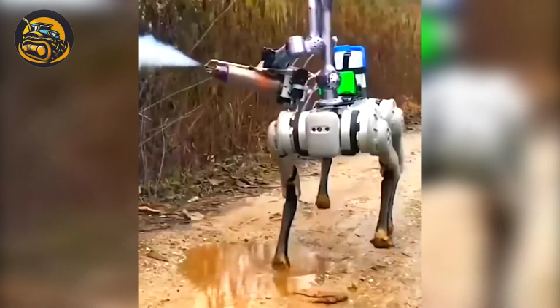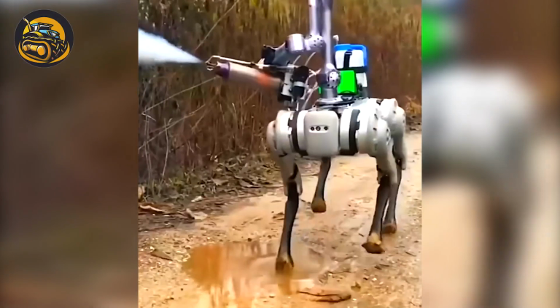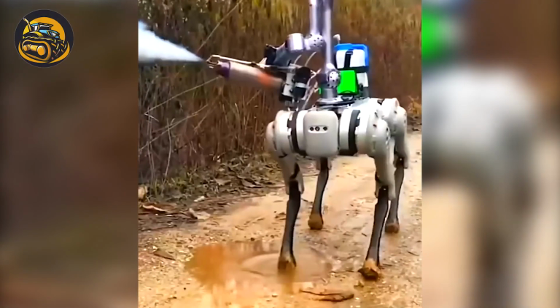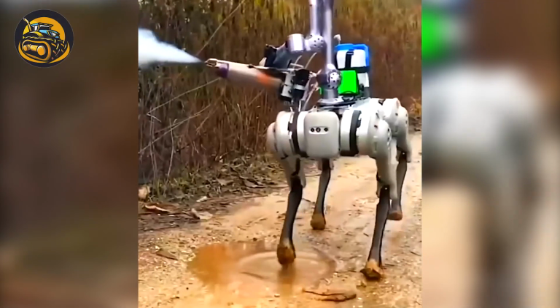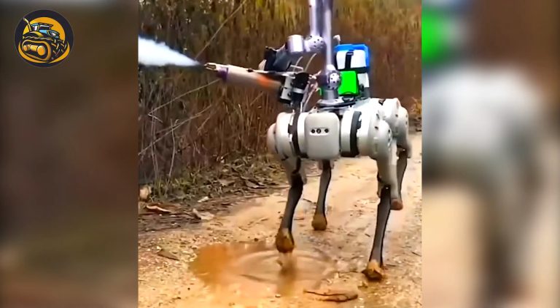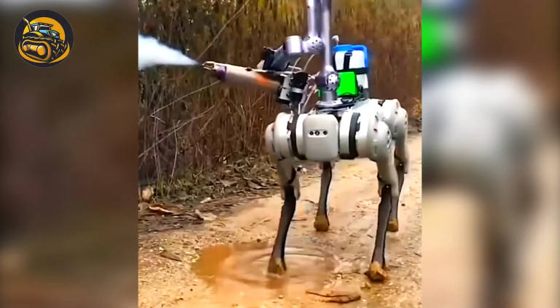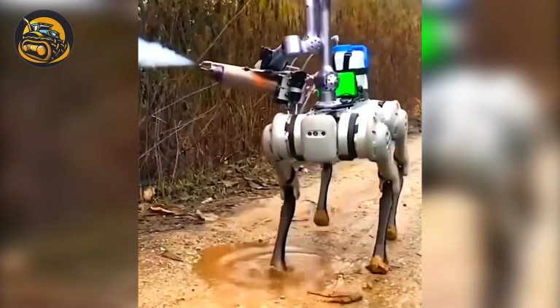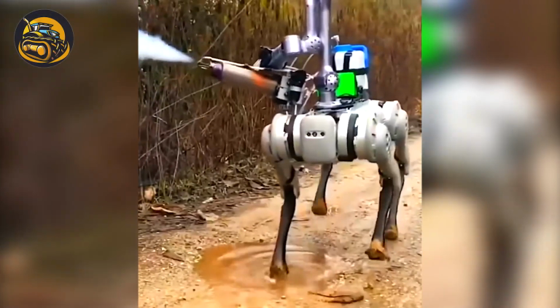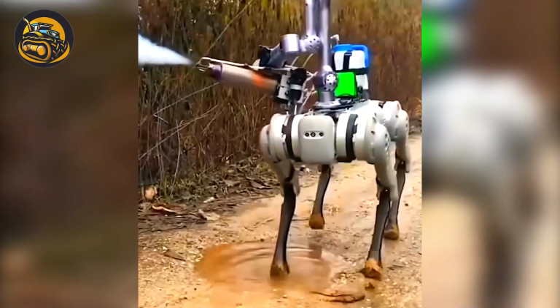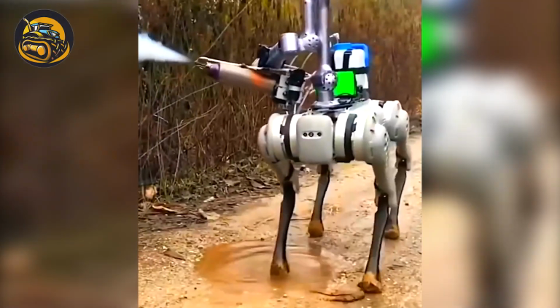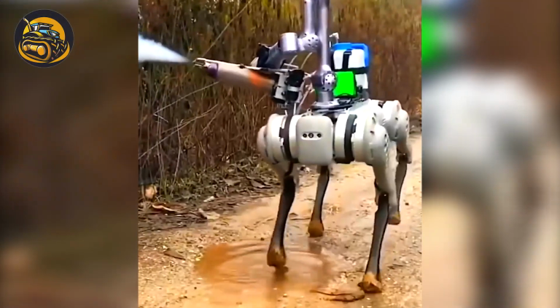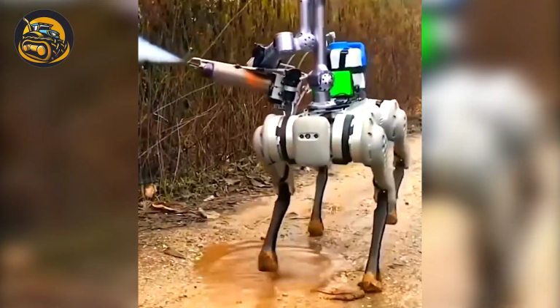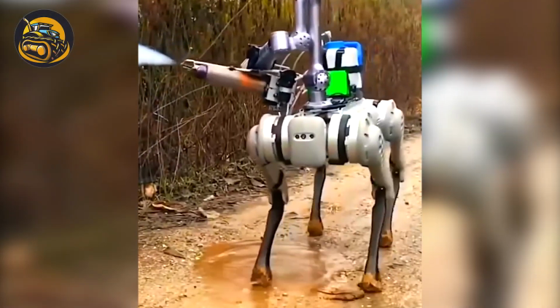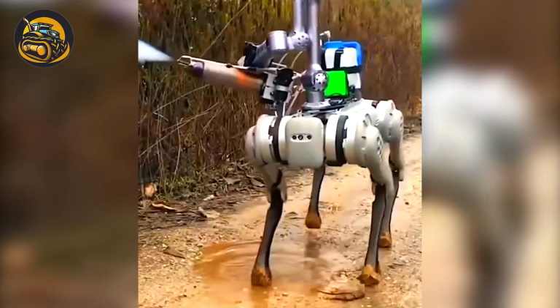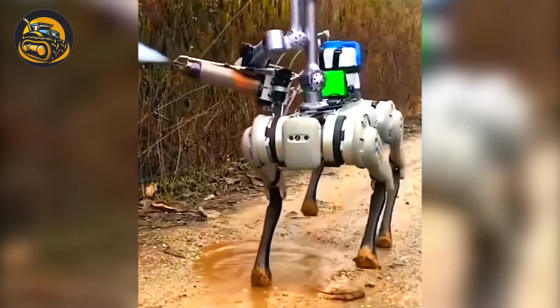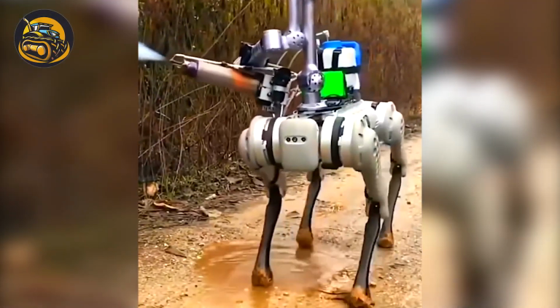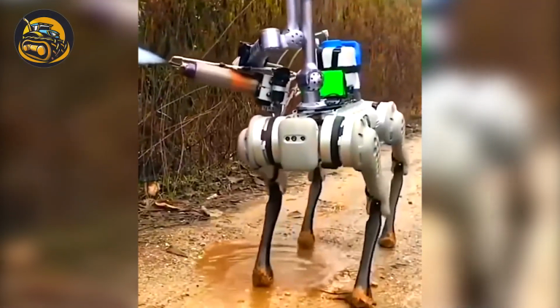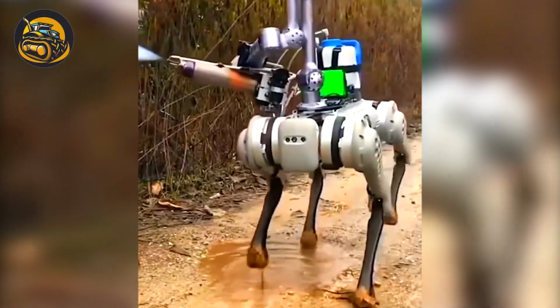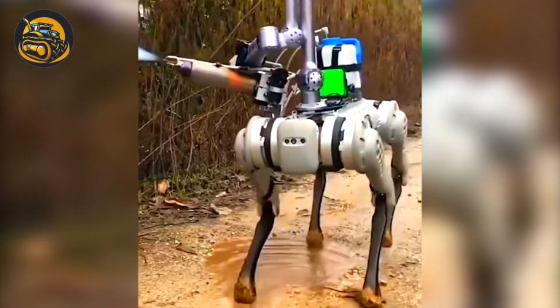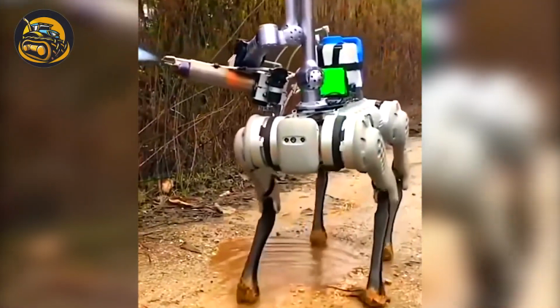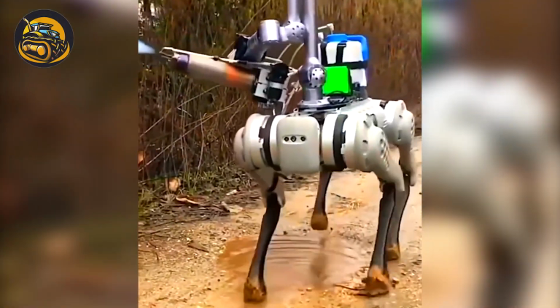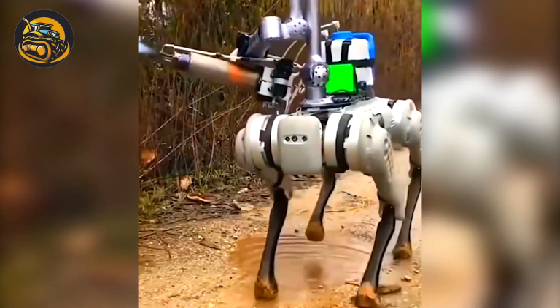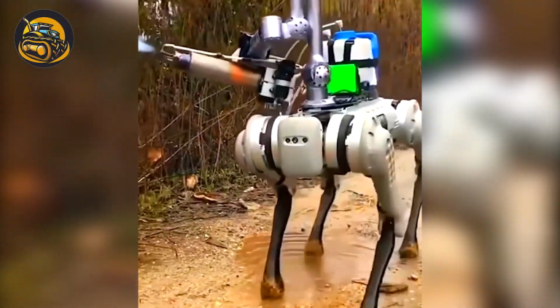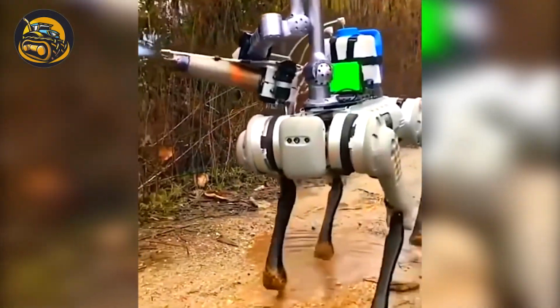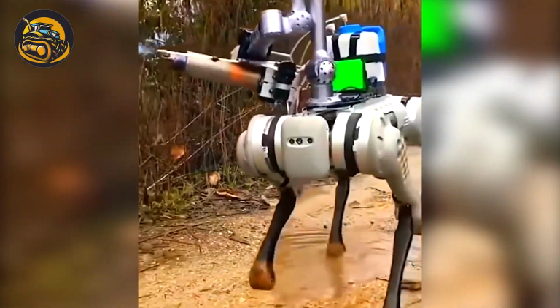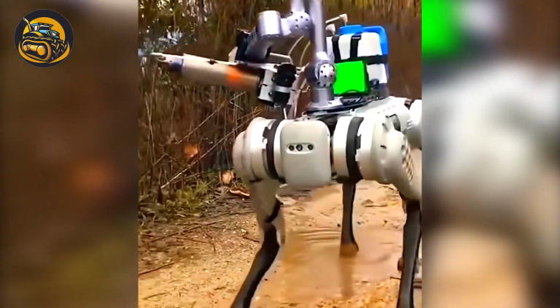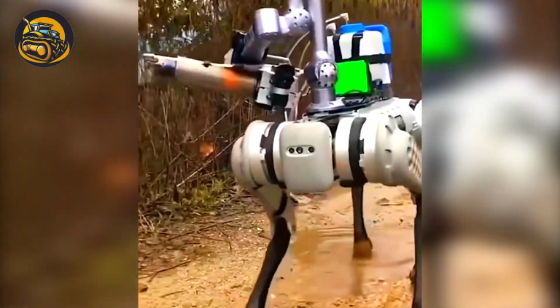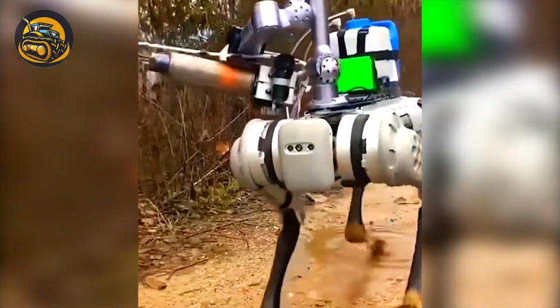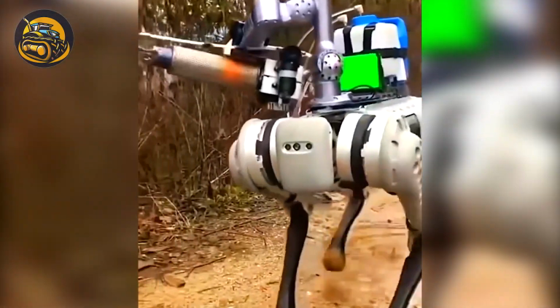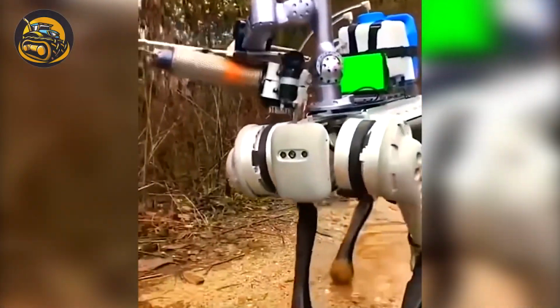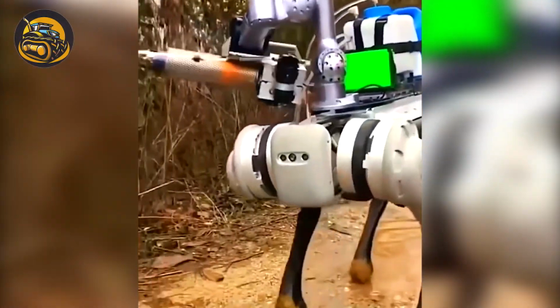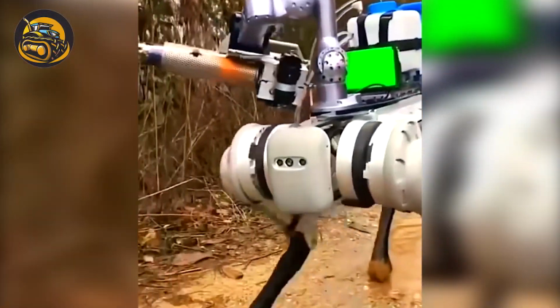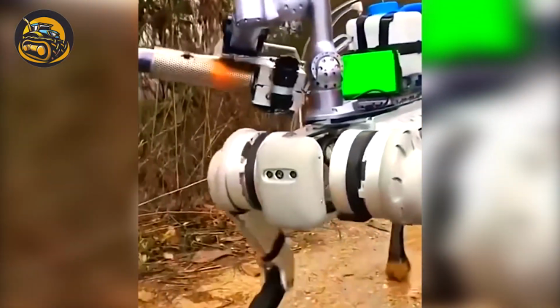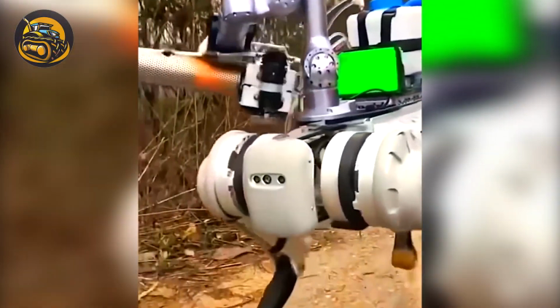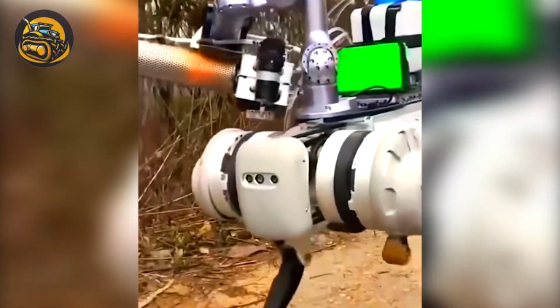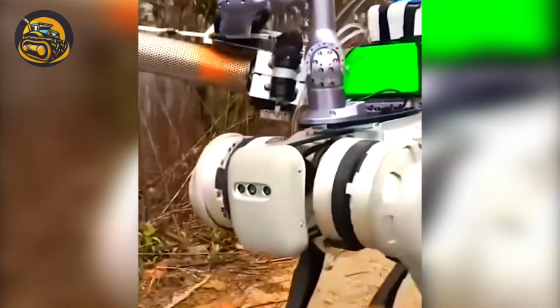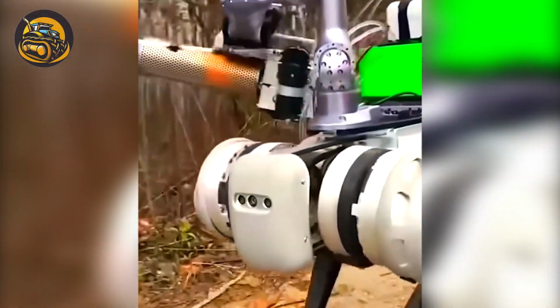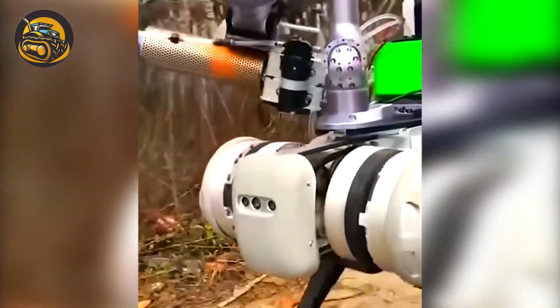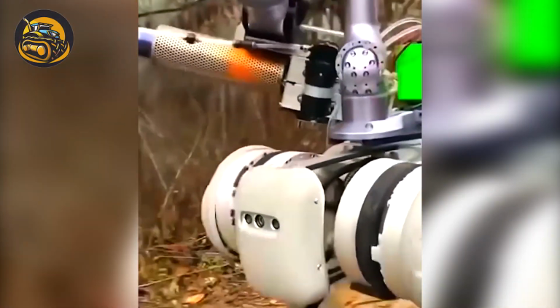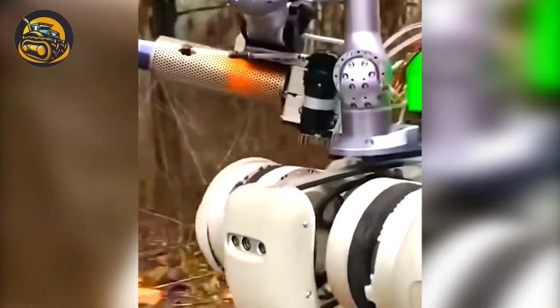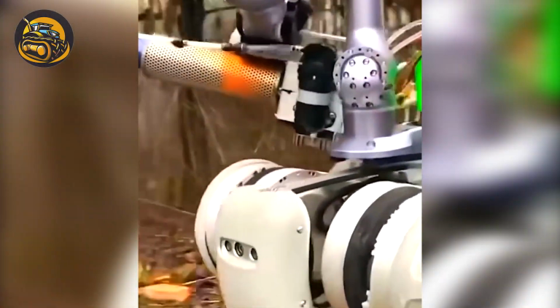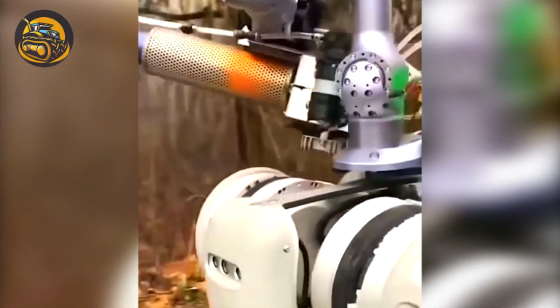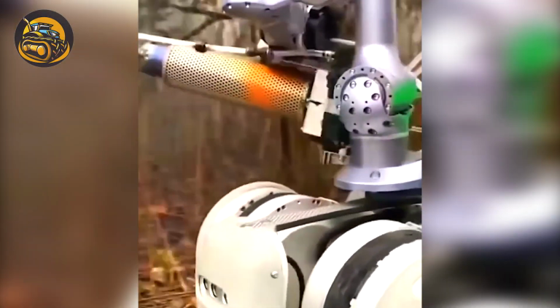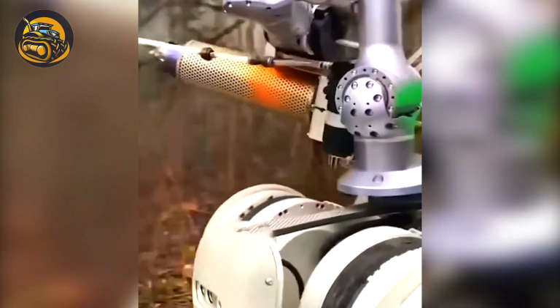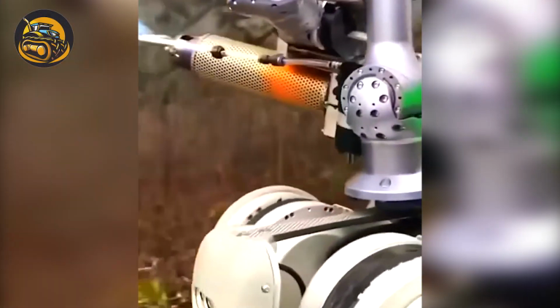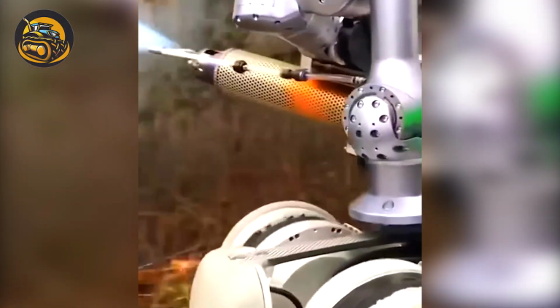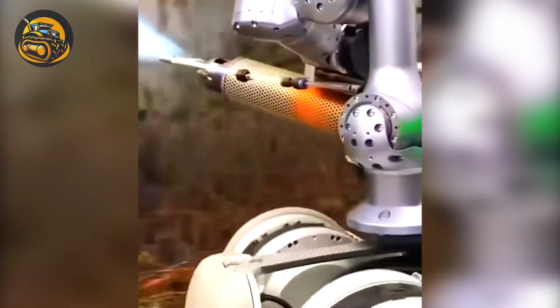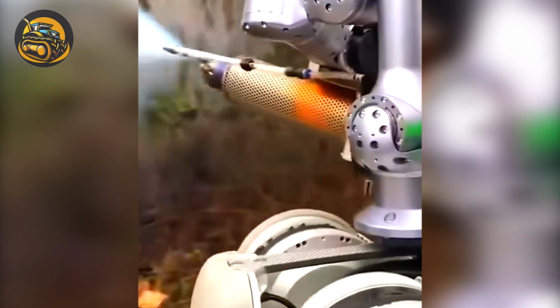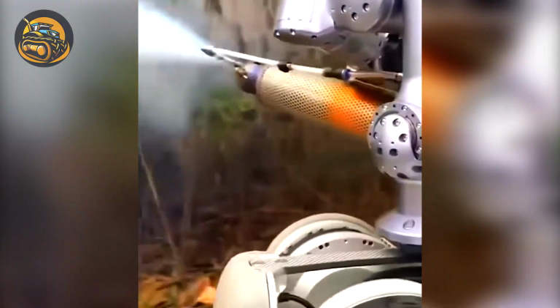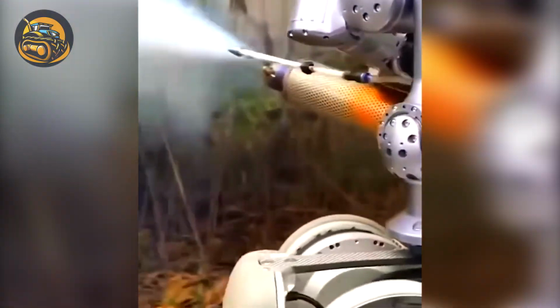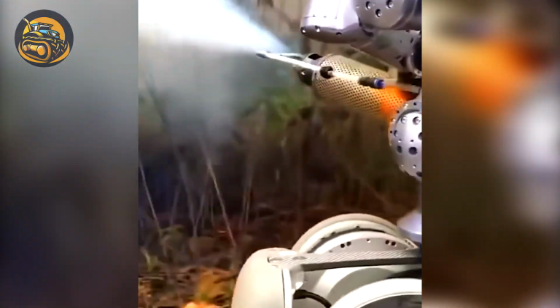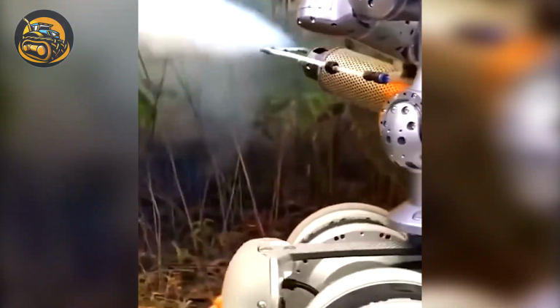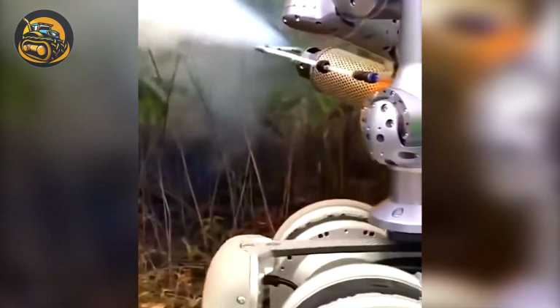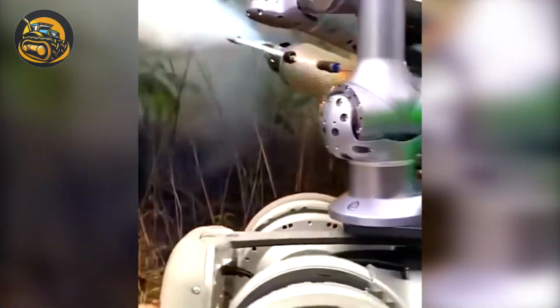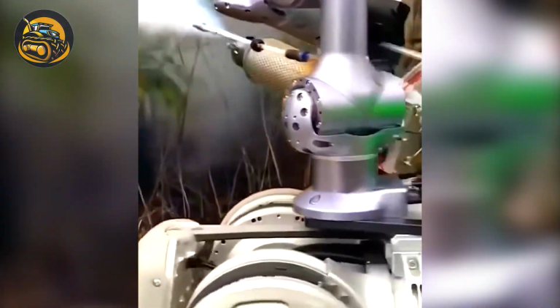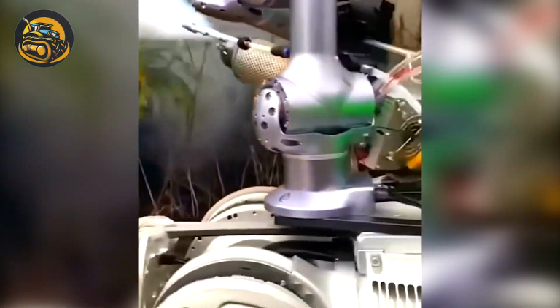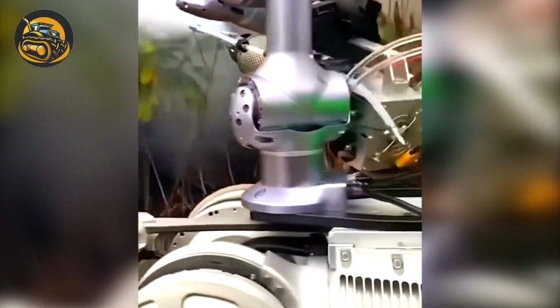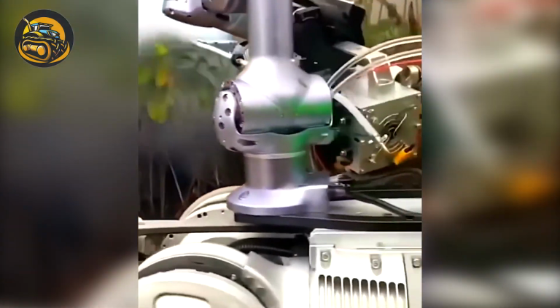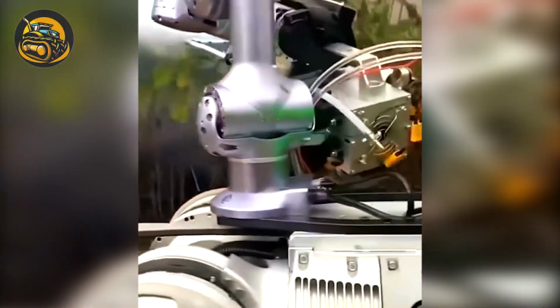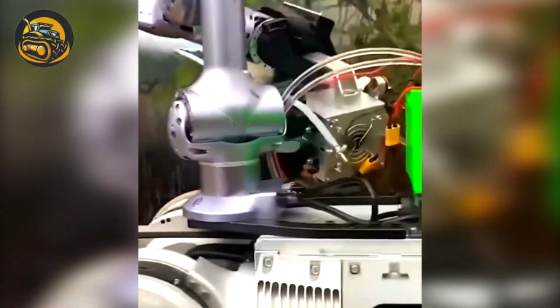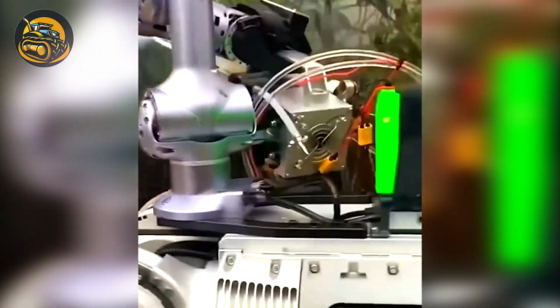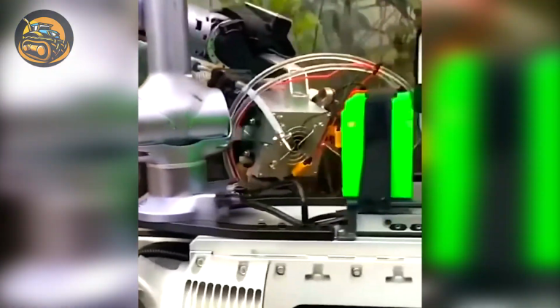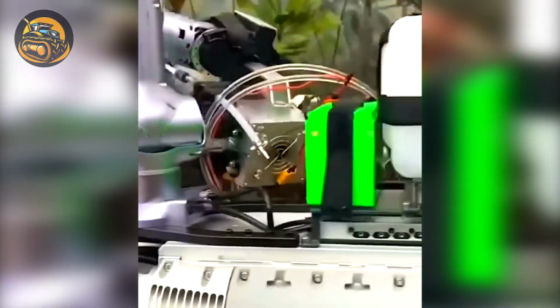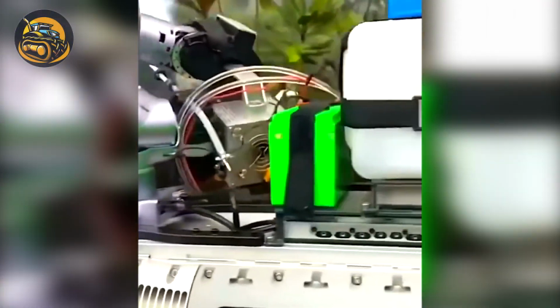This robot dog automatically sprays anti-mosquito fog to protect crops from insects and other pests.